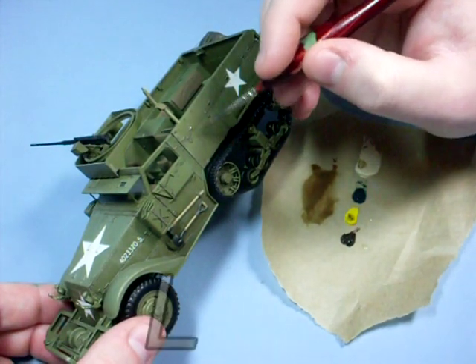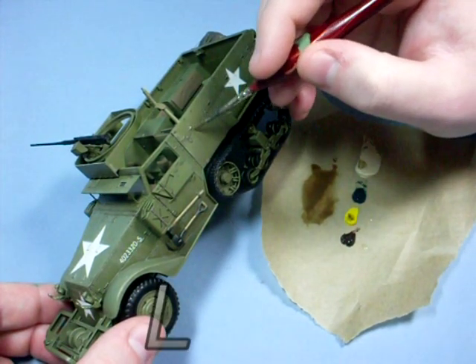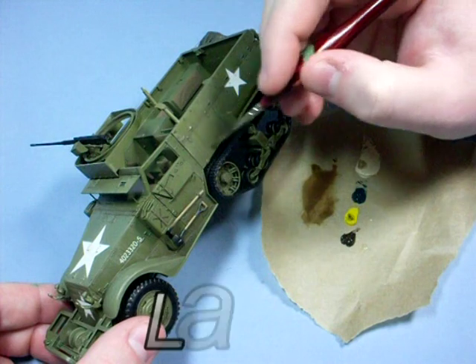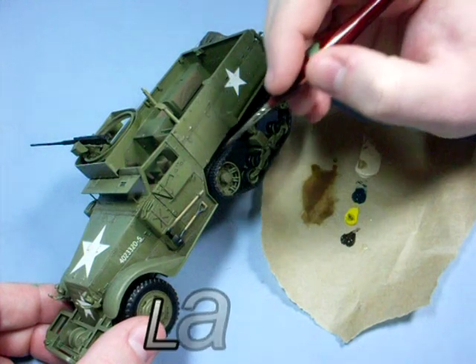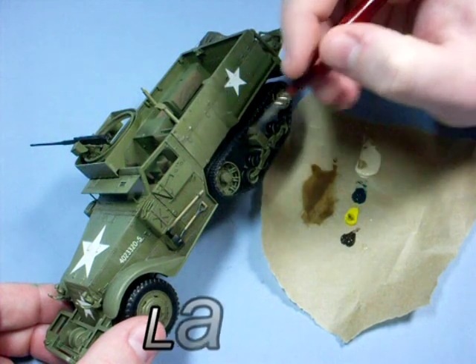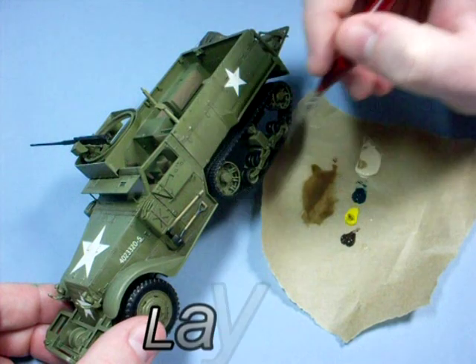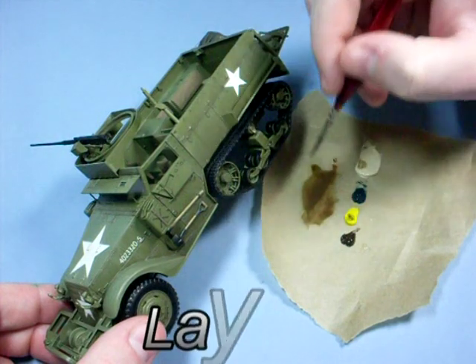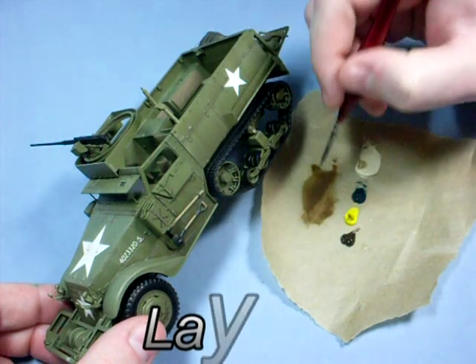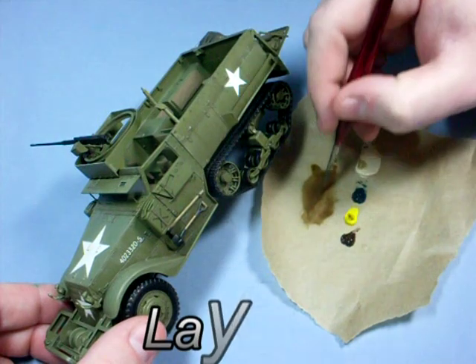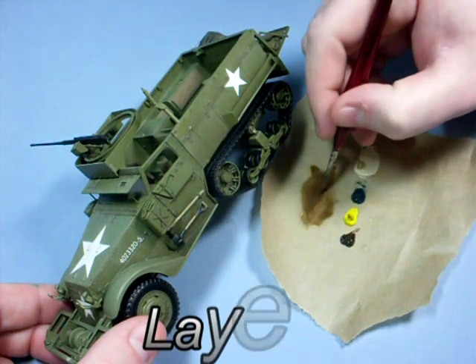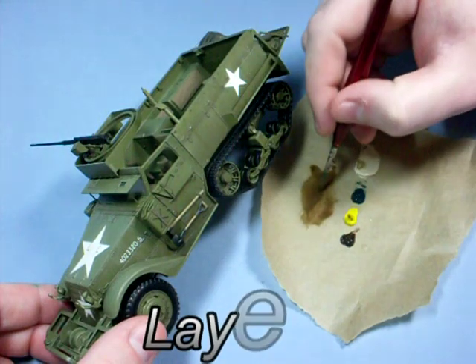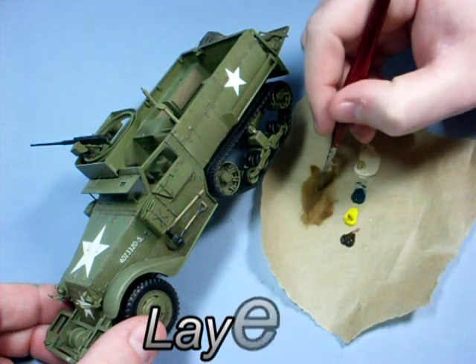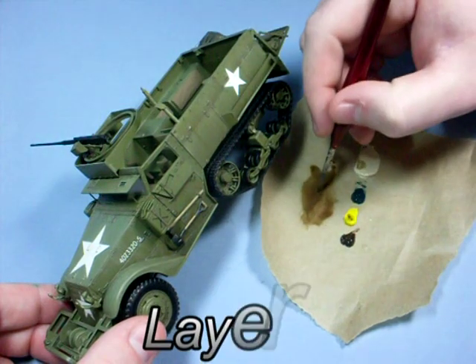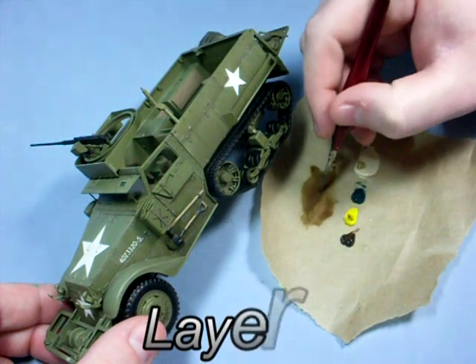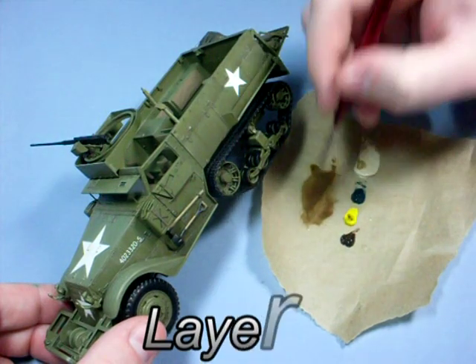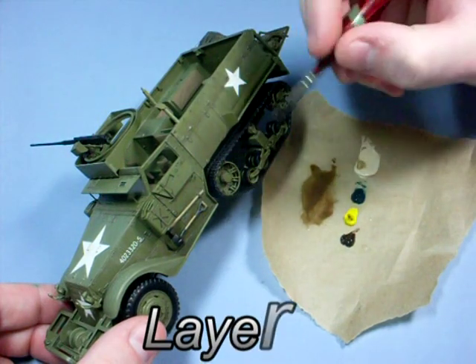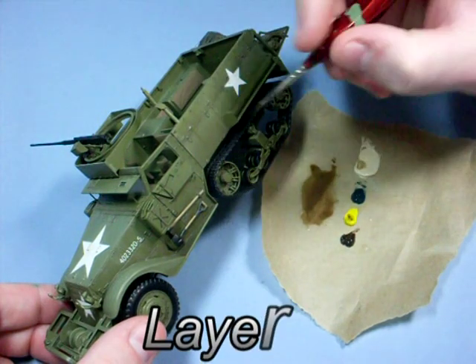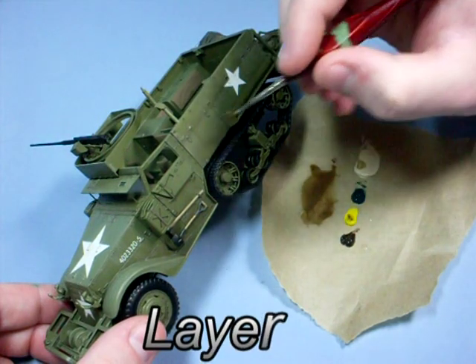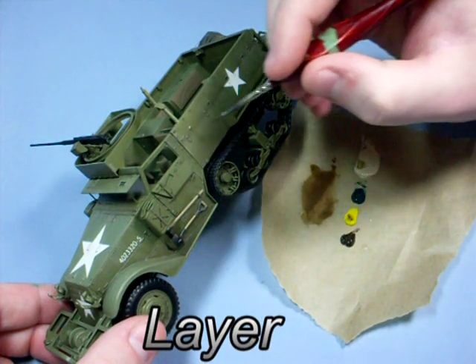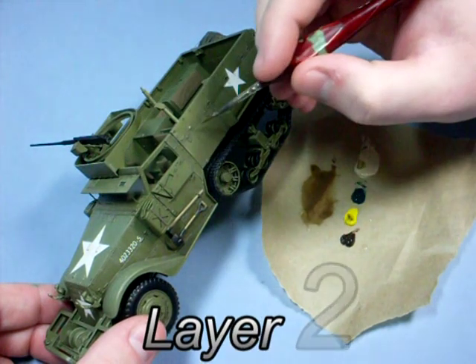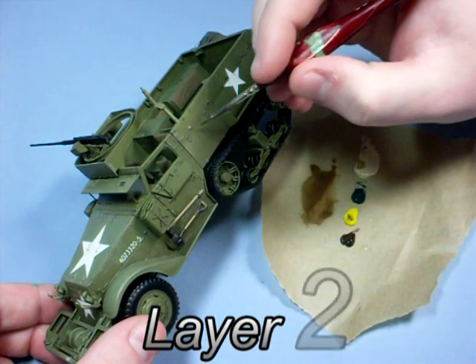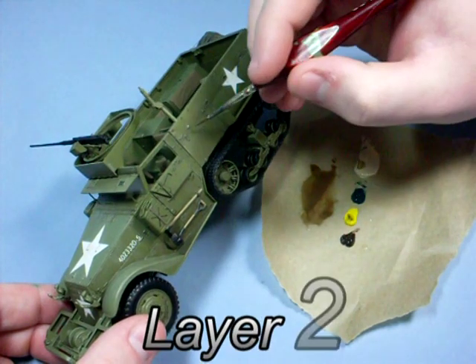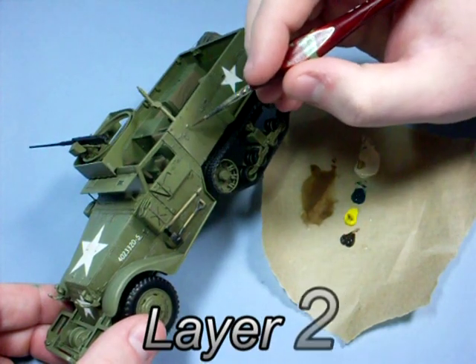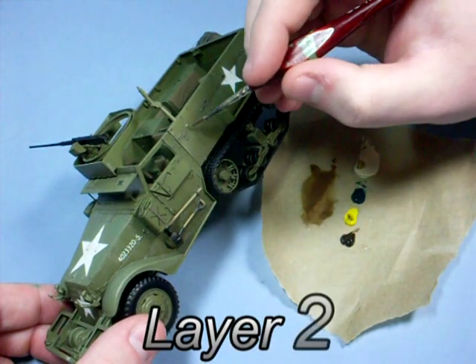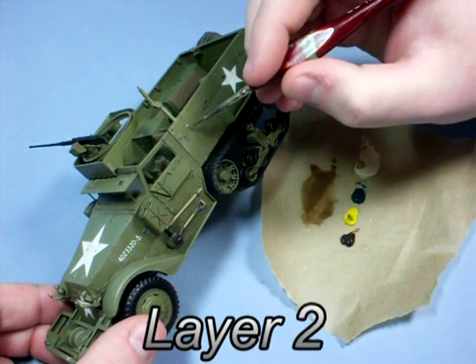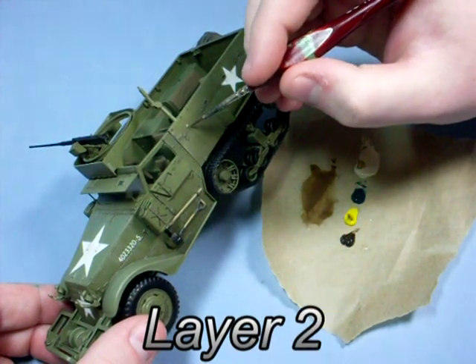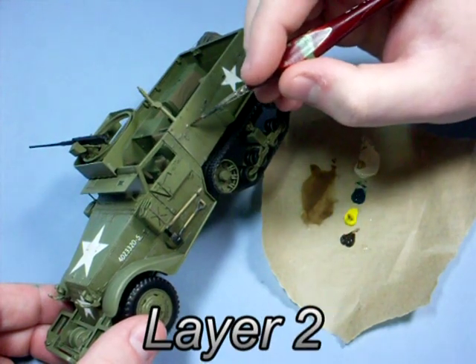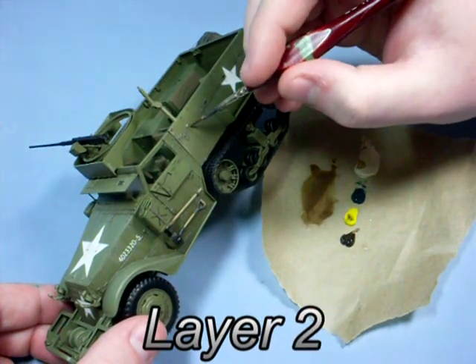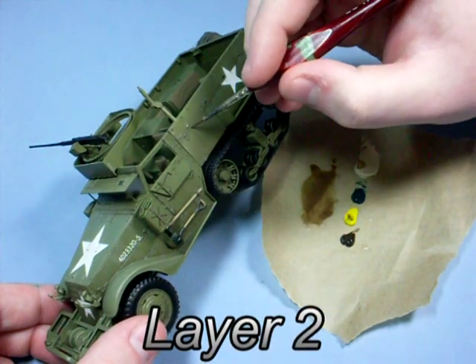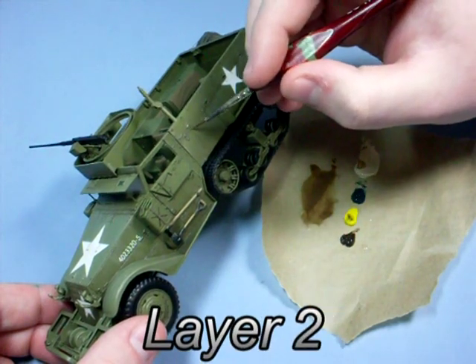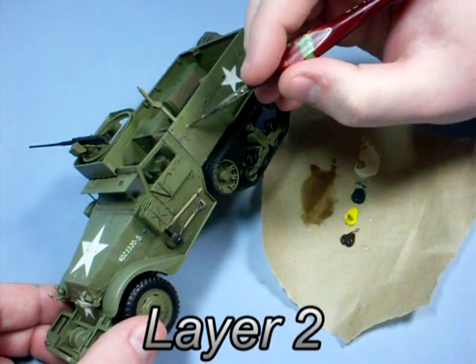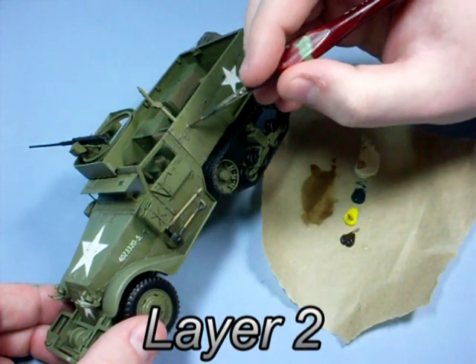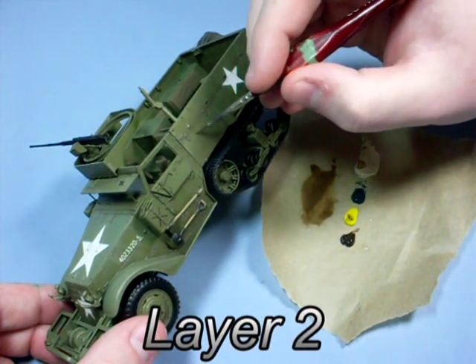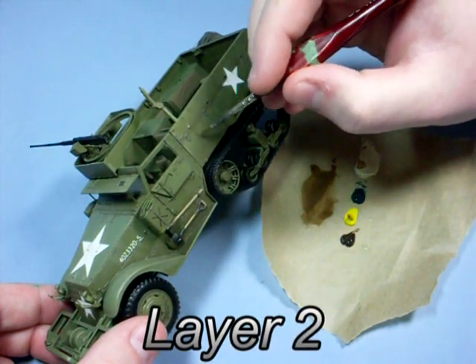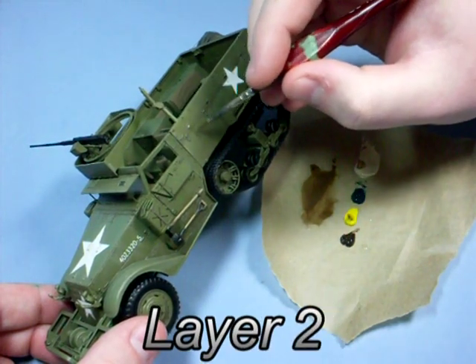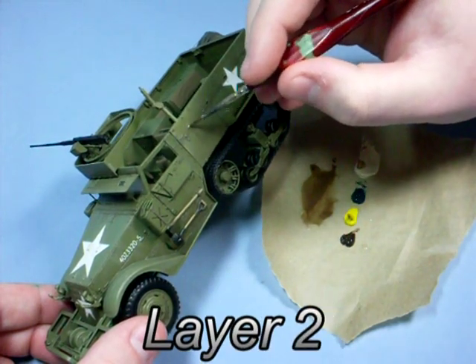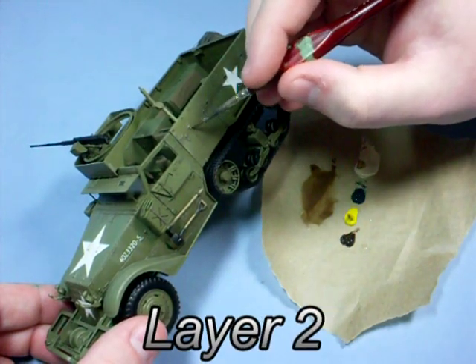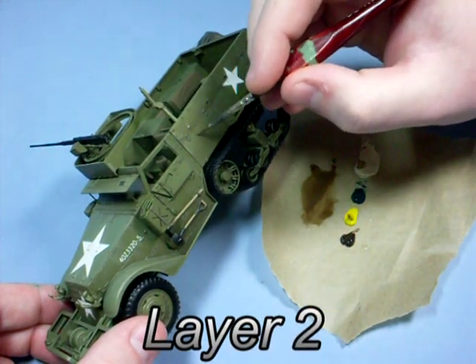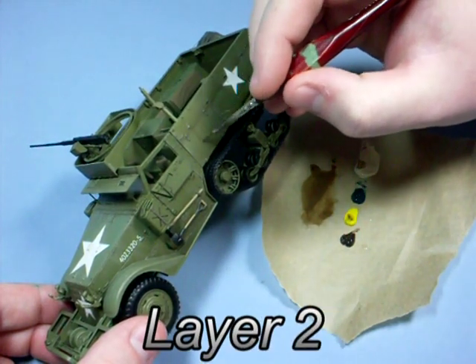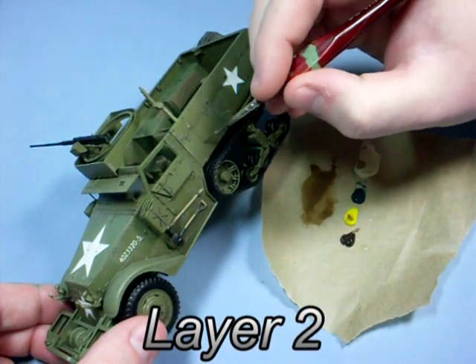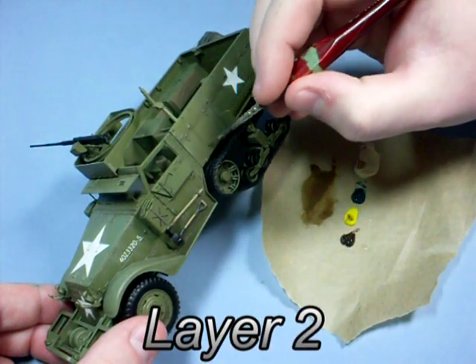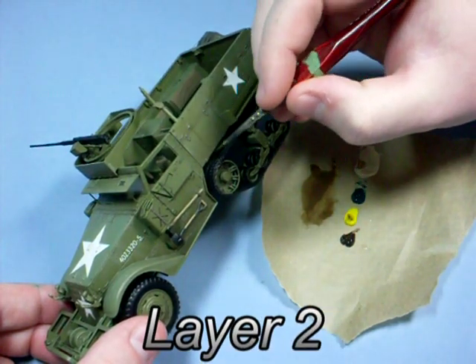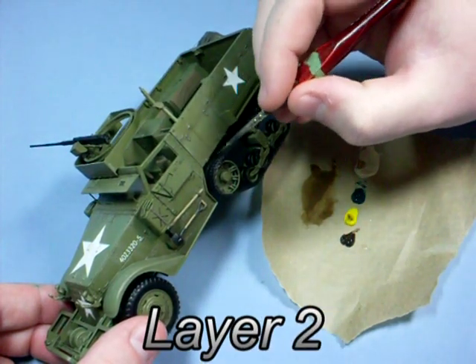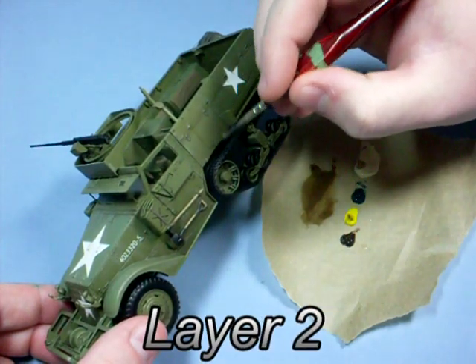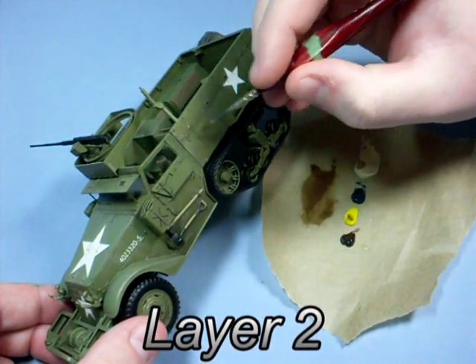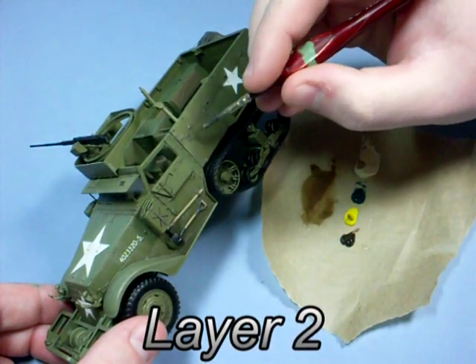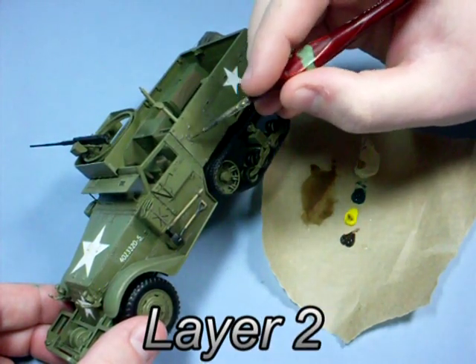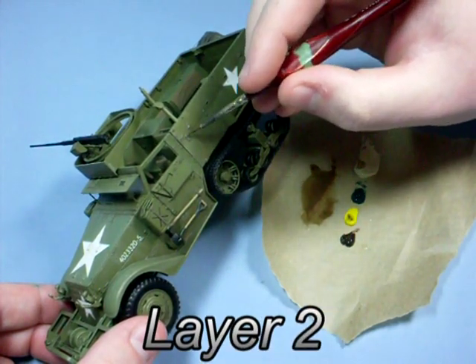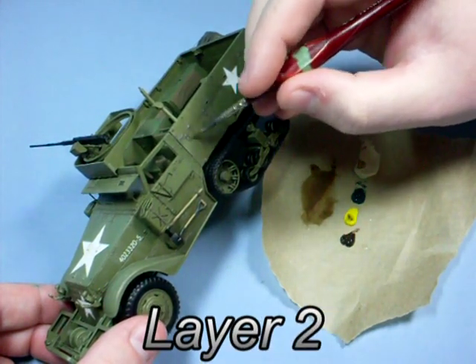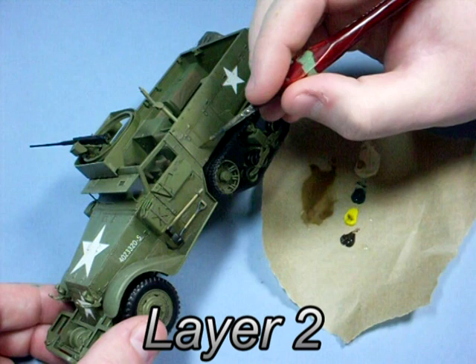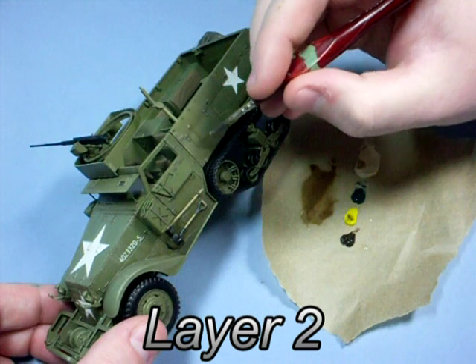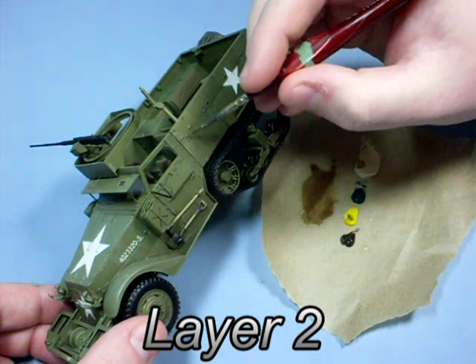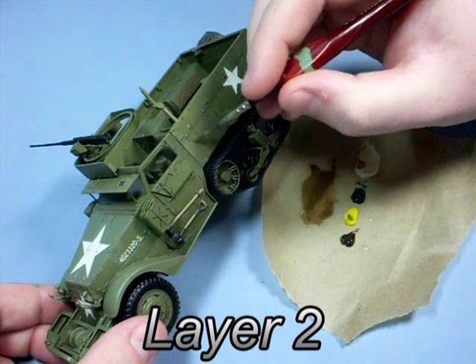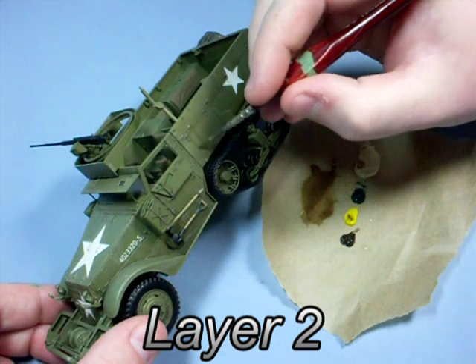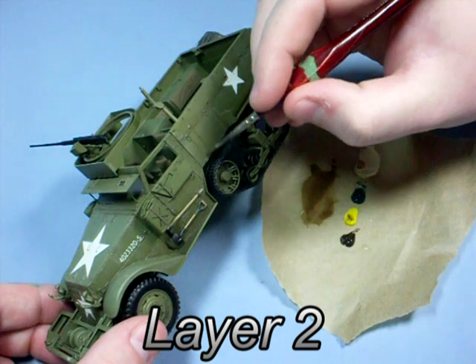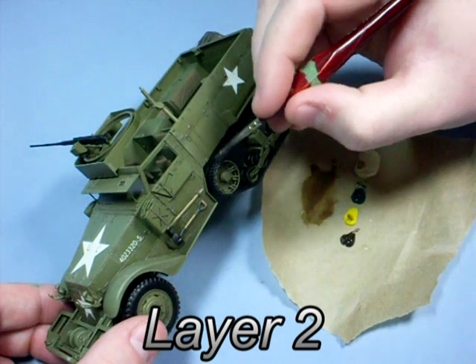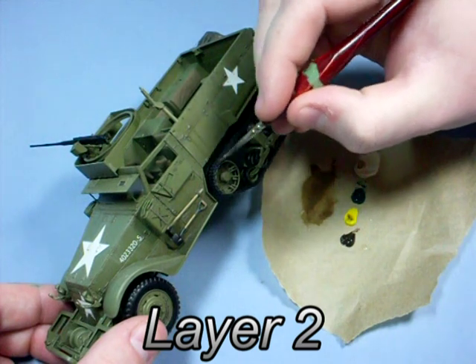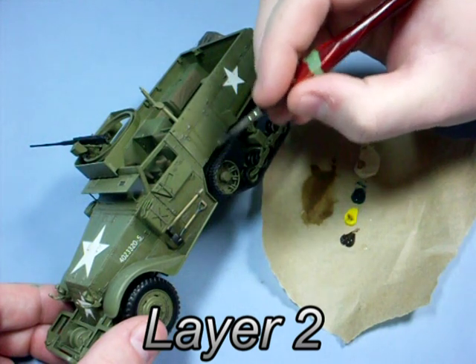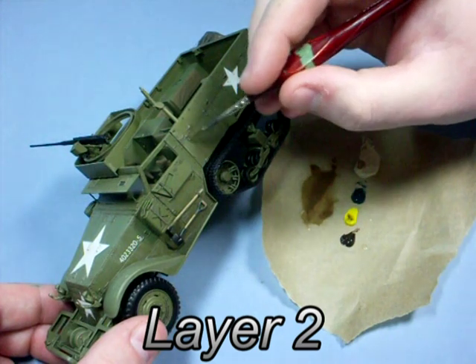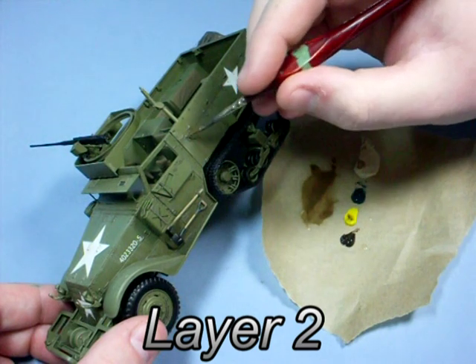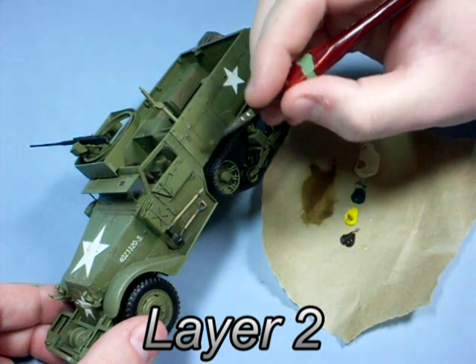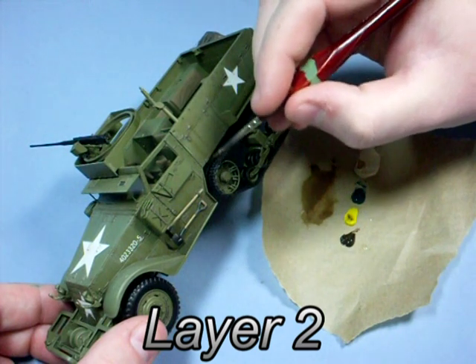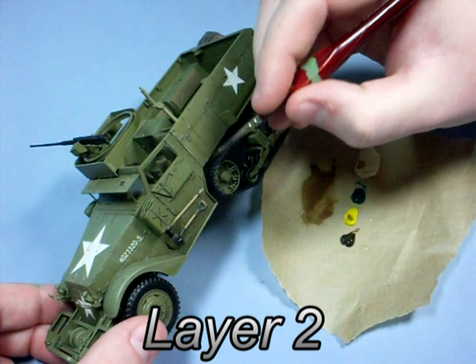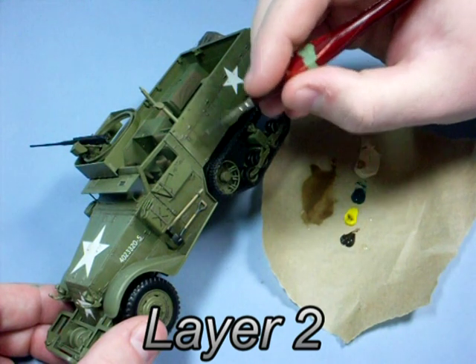Whenever you see a layer title like this it means I've added a layer of varnish. I'm sure you don't want to watch me add the varnish every time.